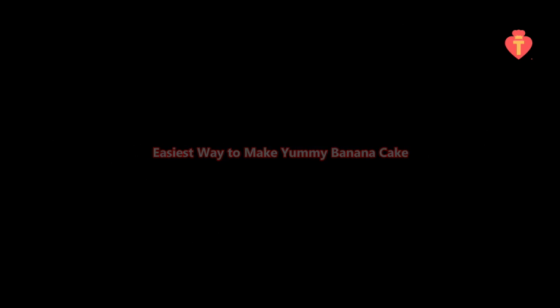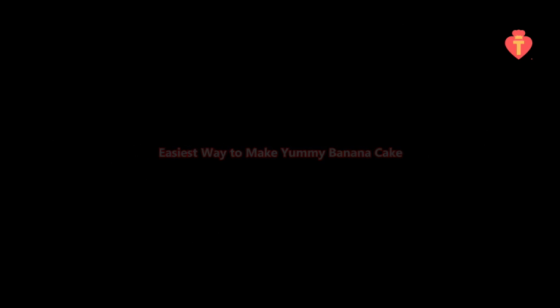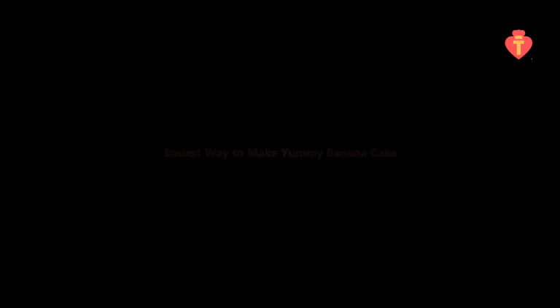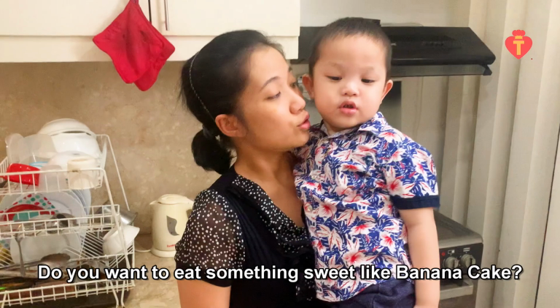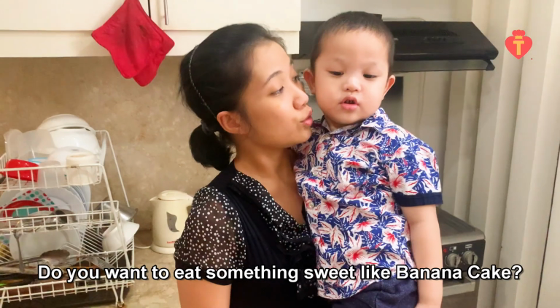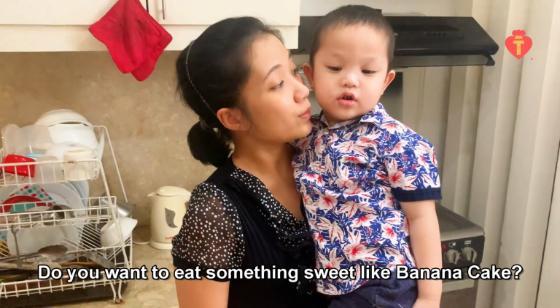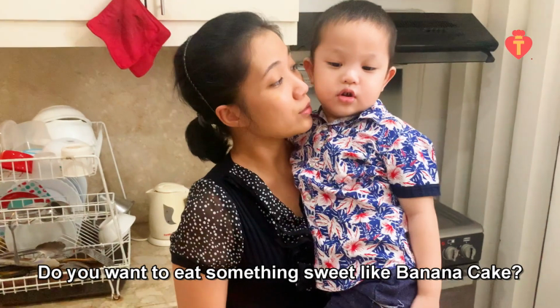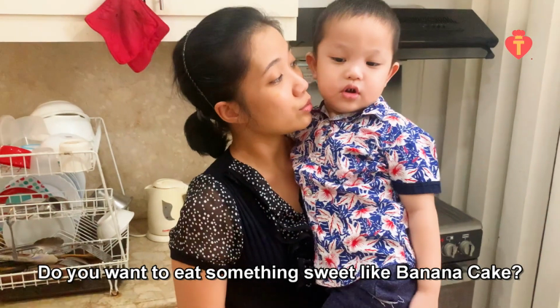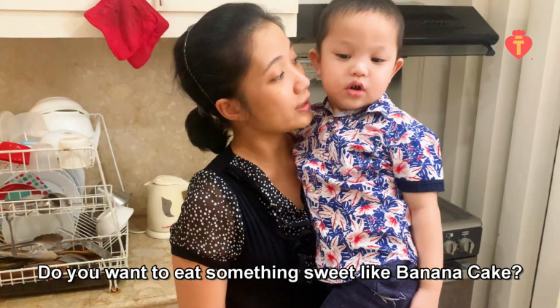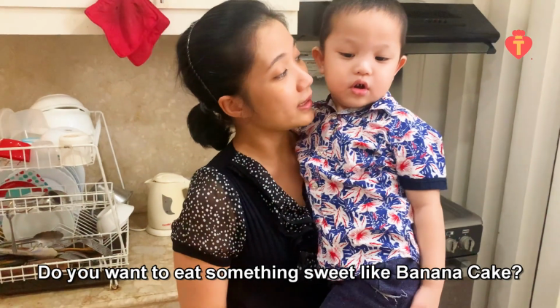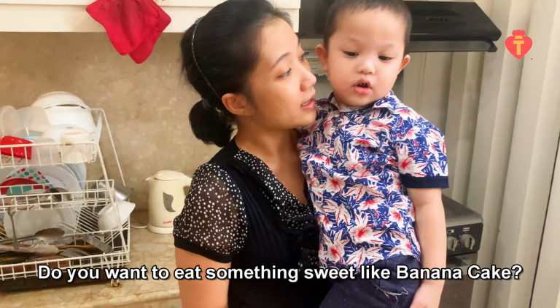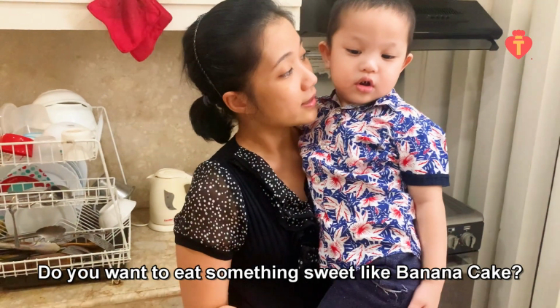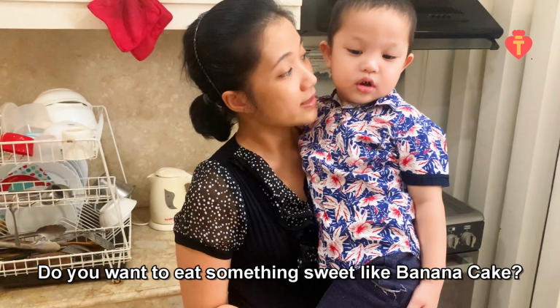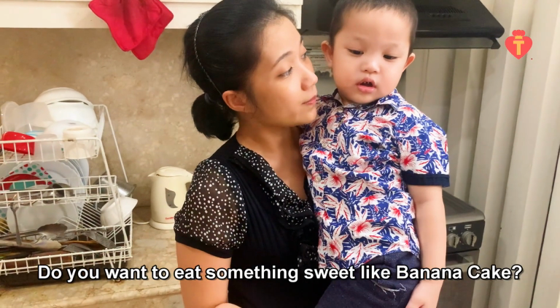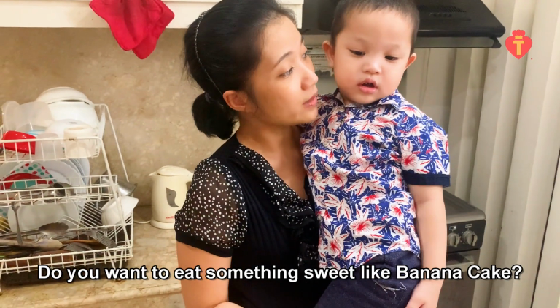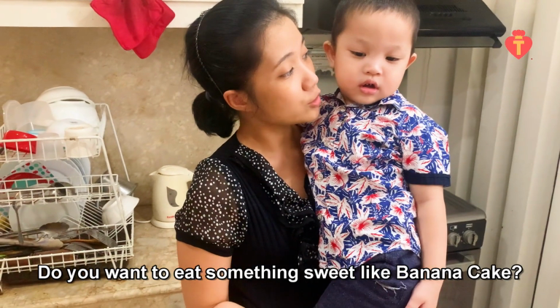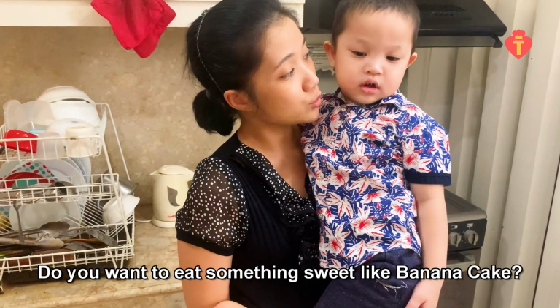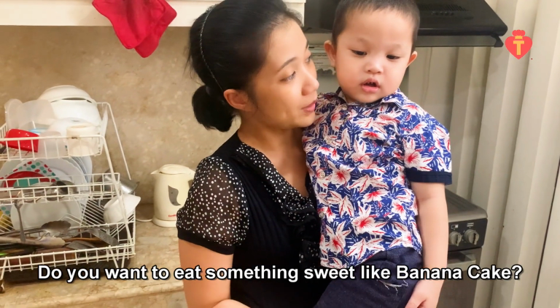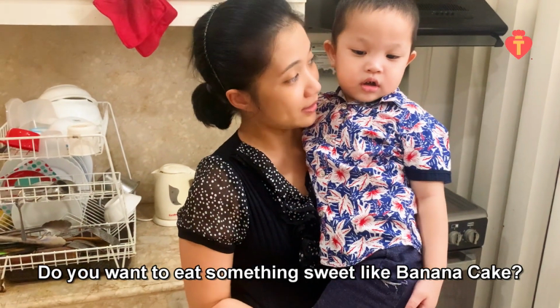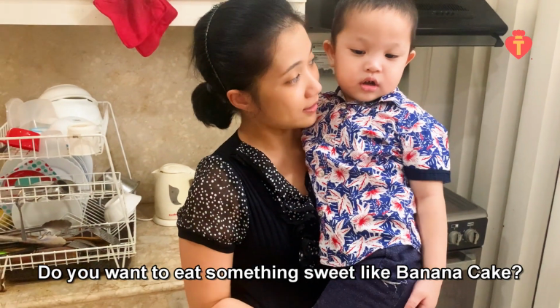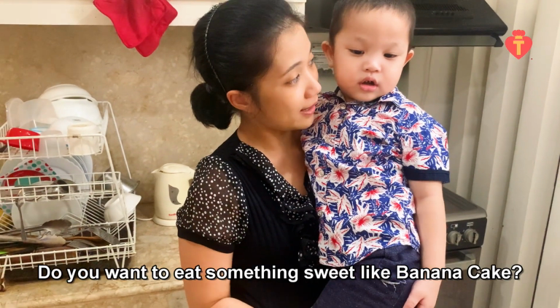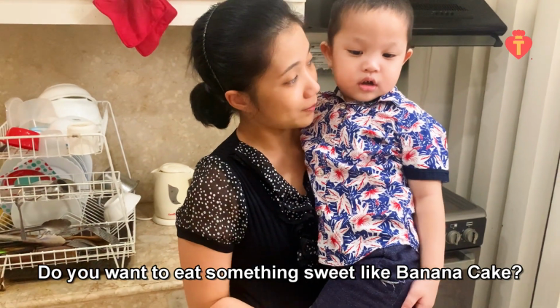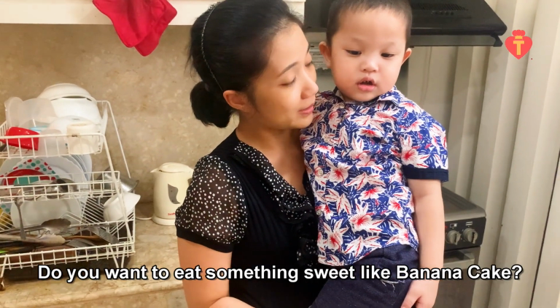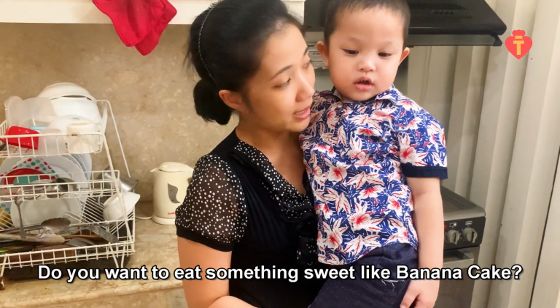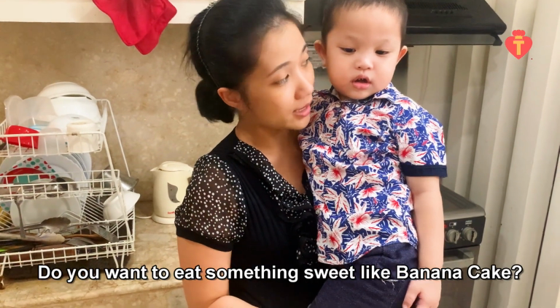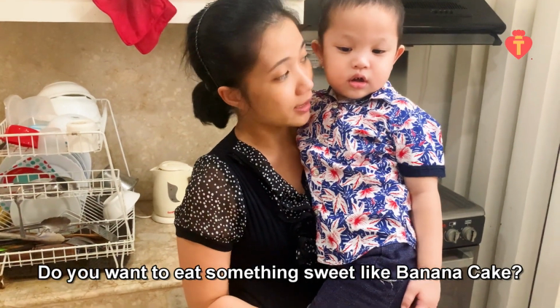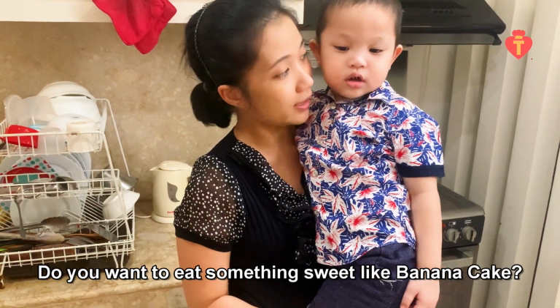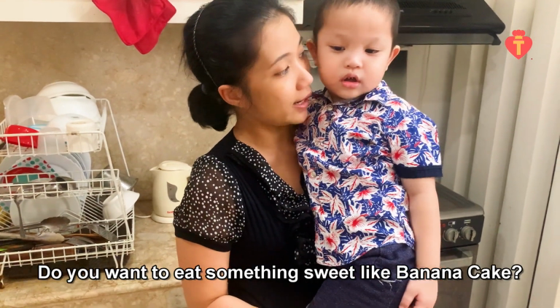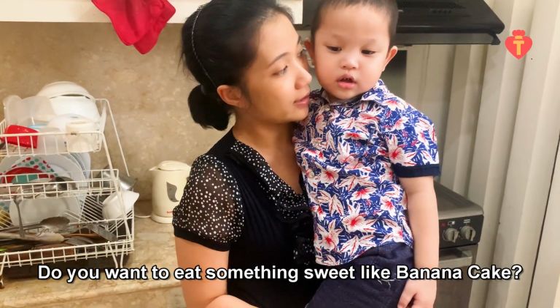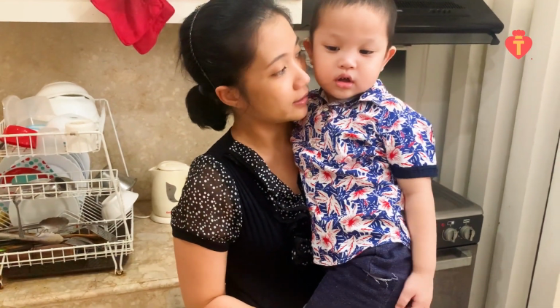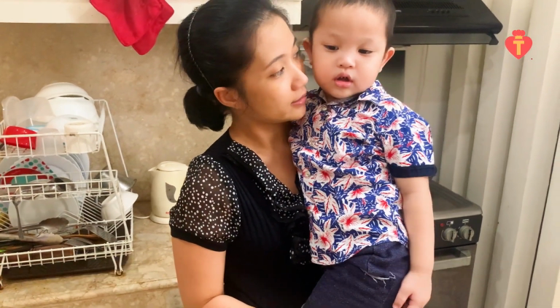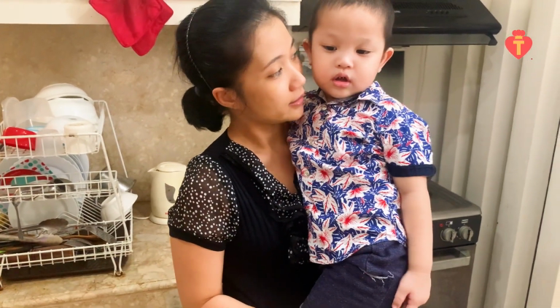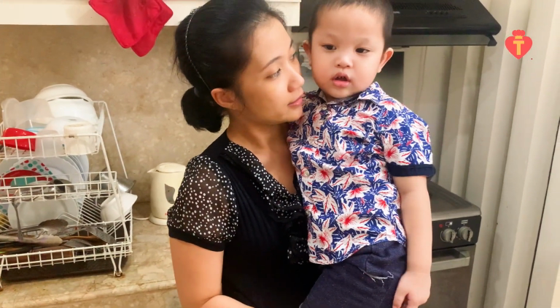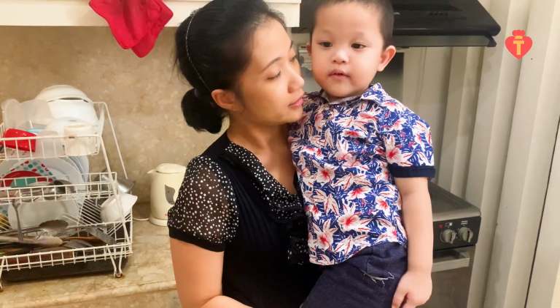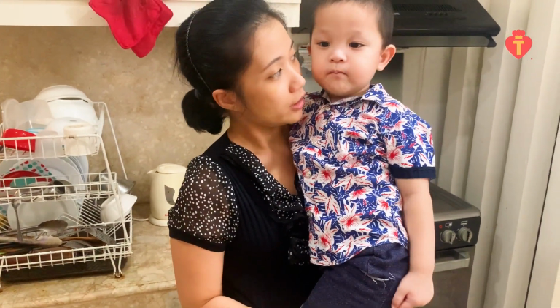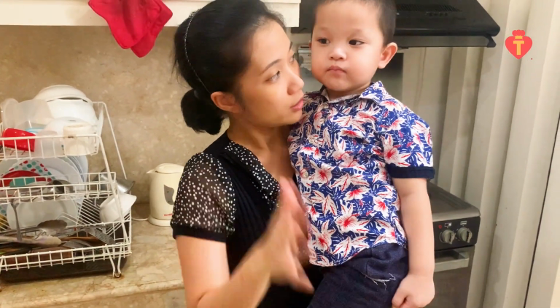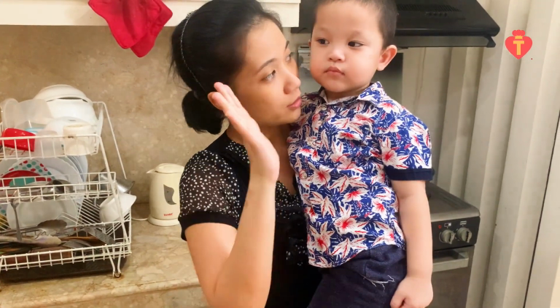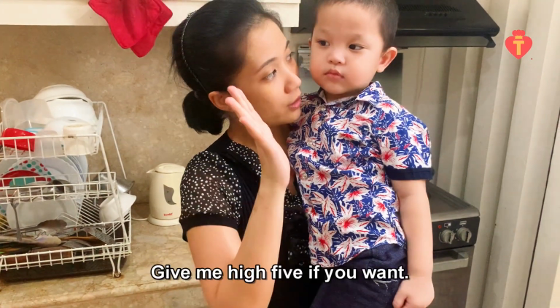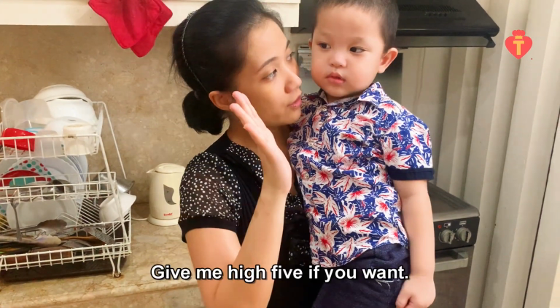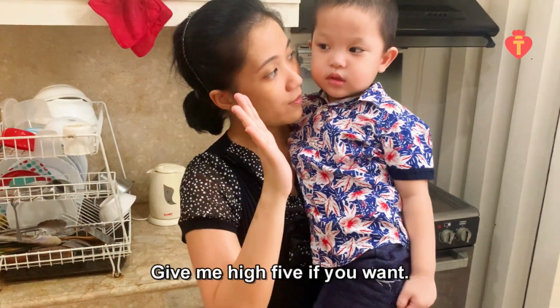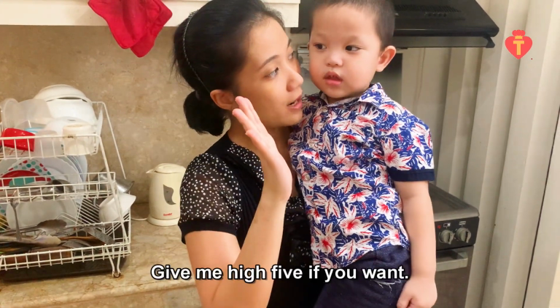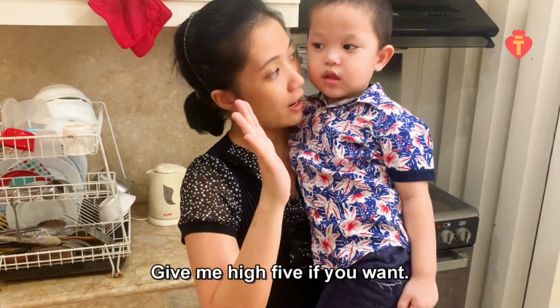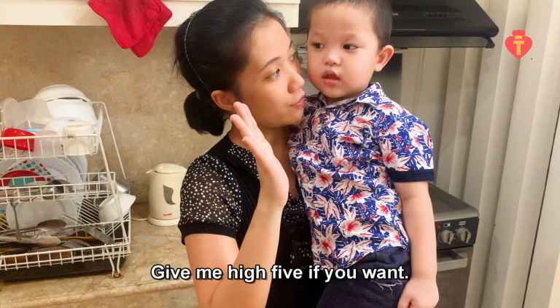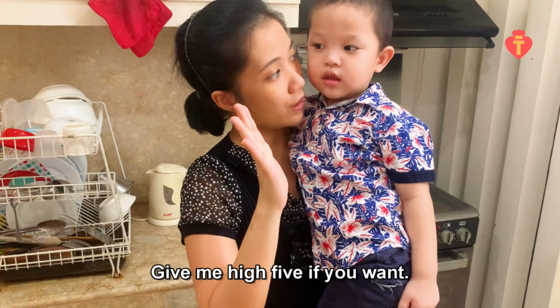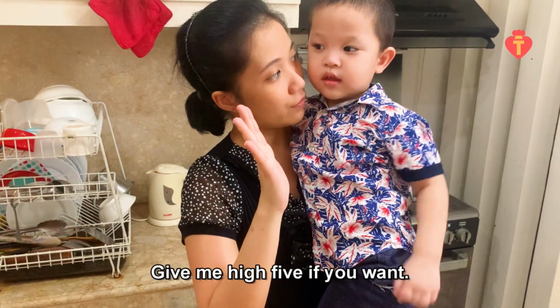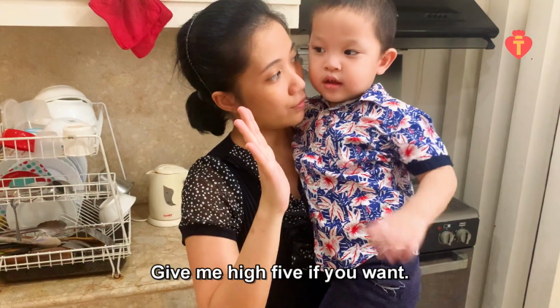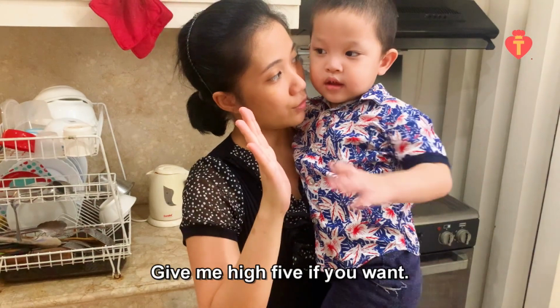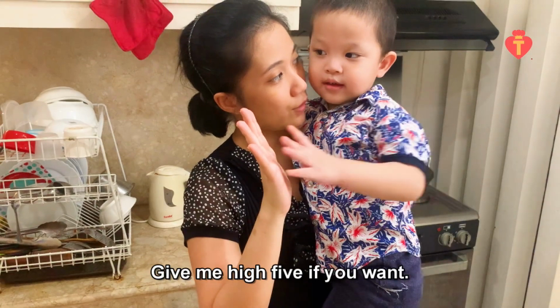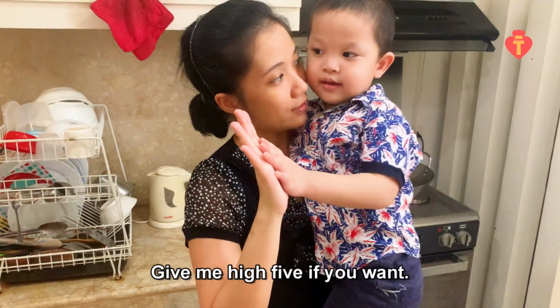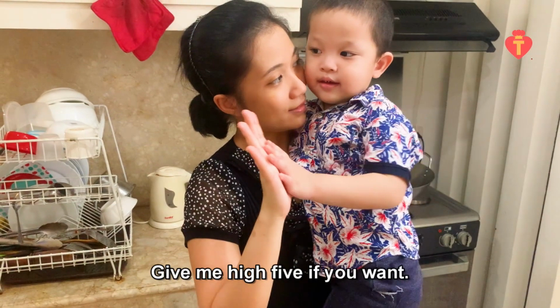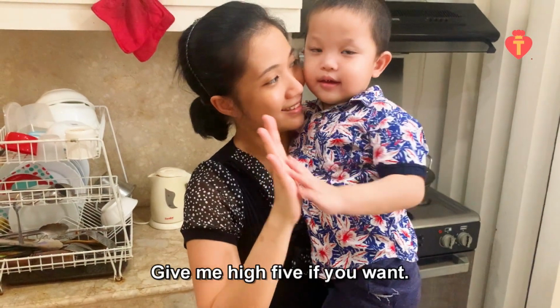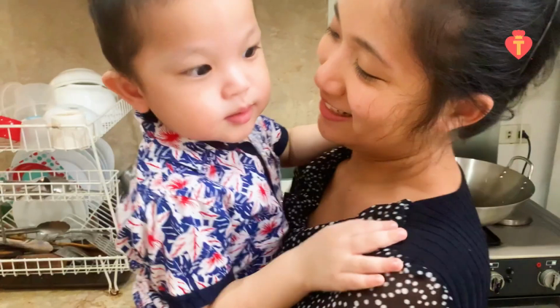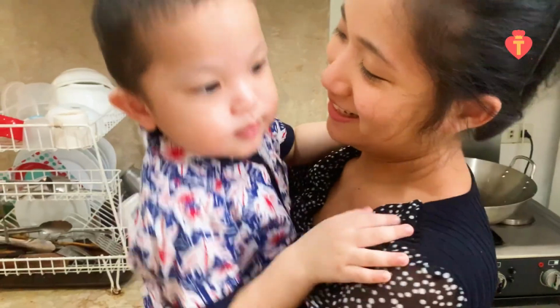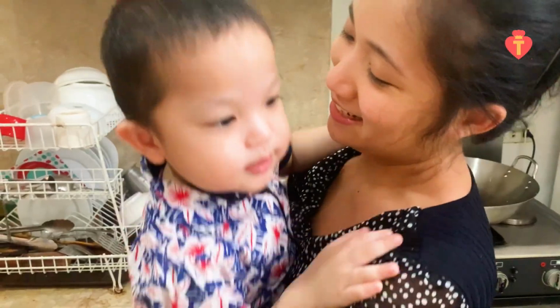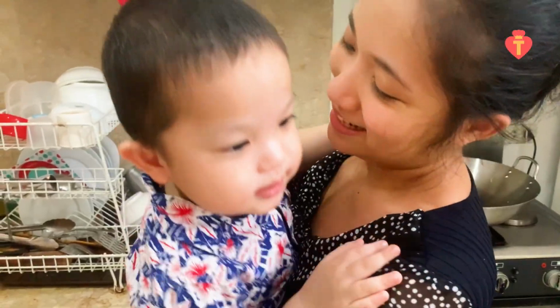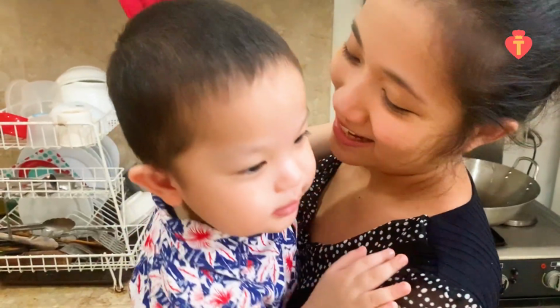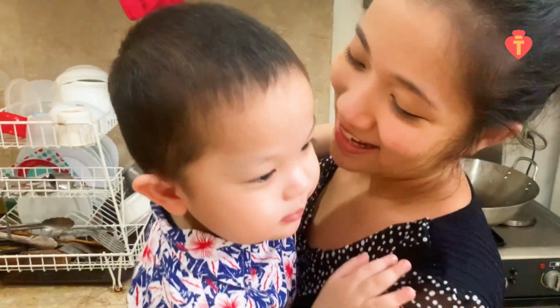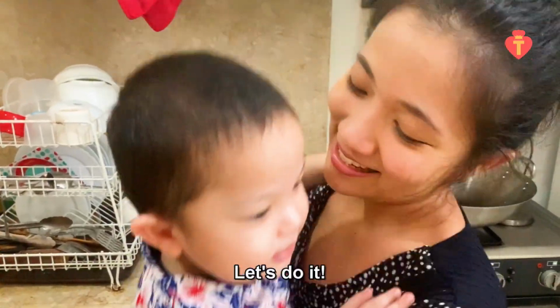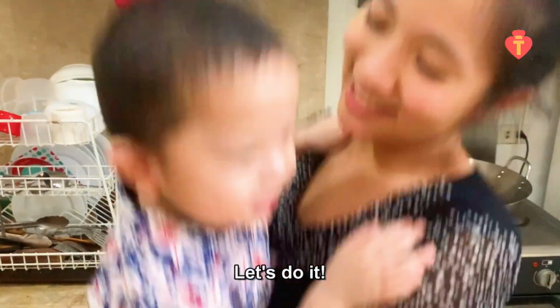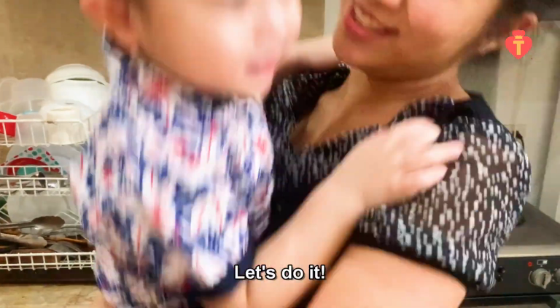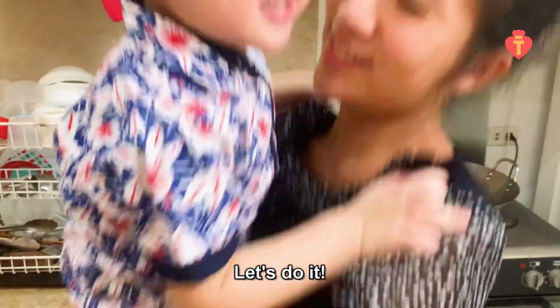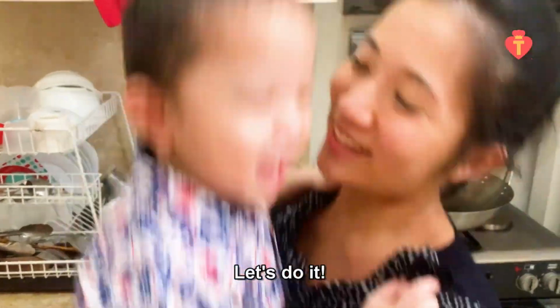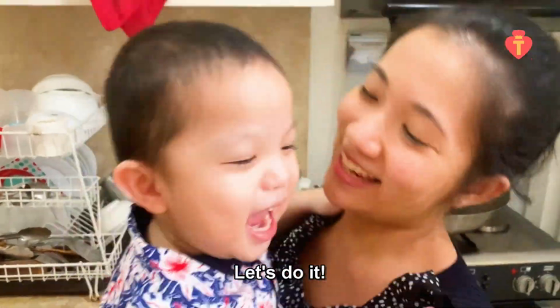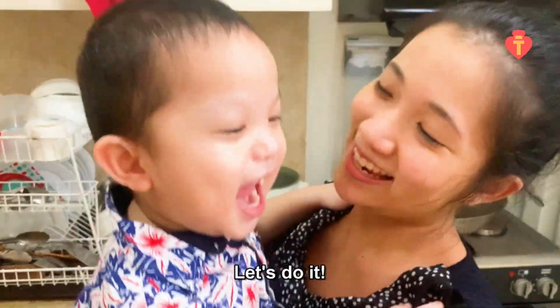Do you want to eat something sweet like banana cake? Give me a high five if you want. Let's do it!